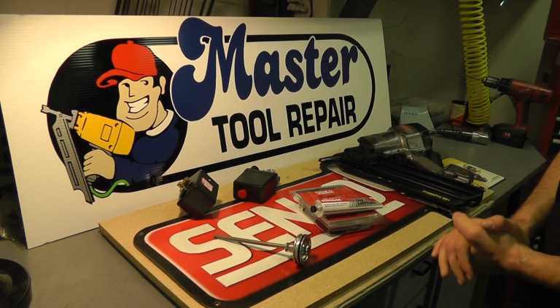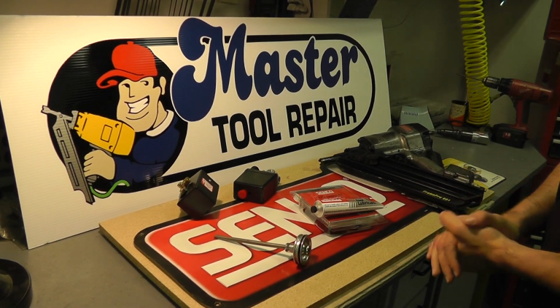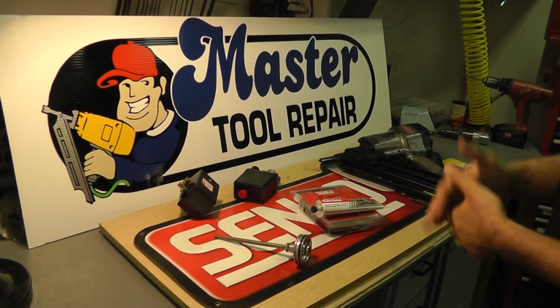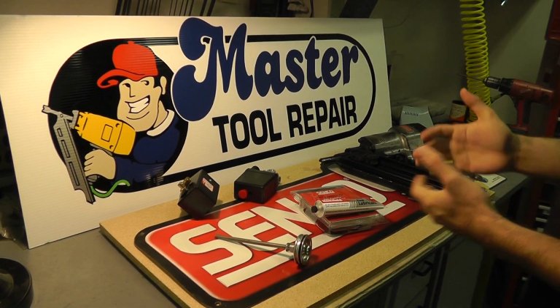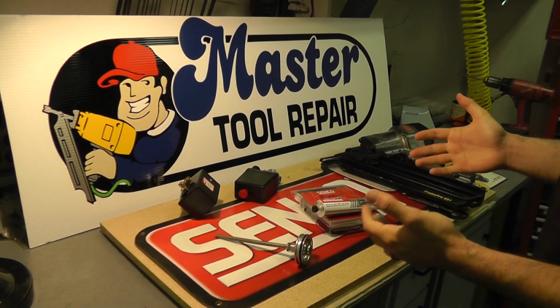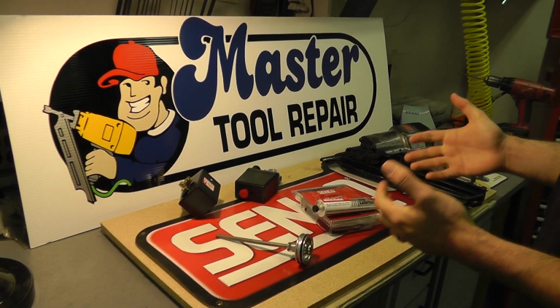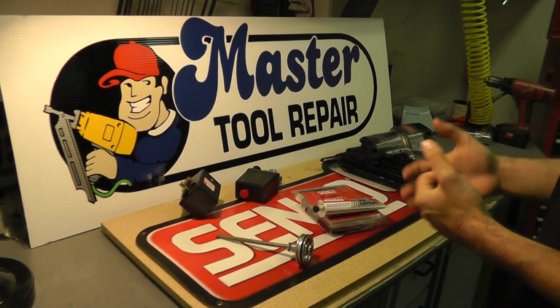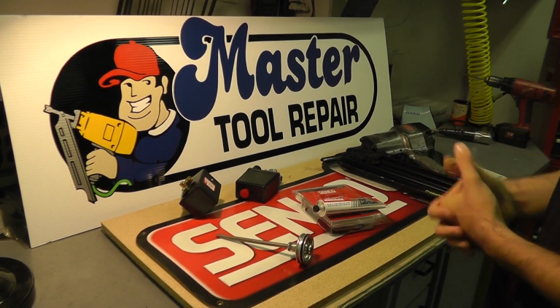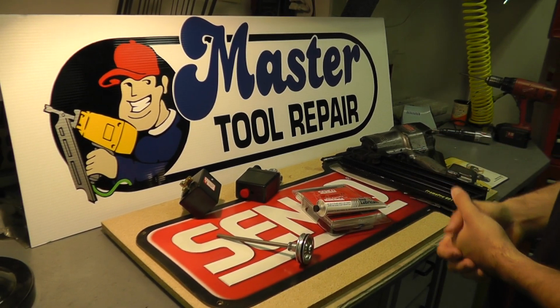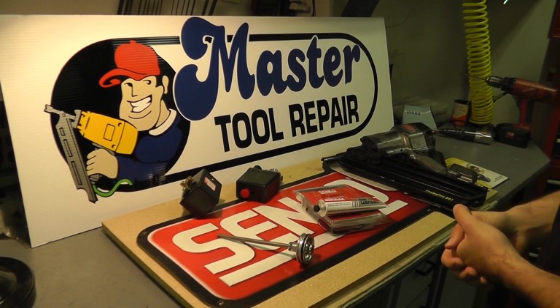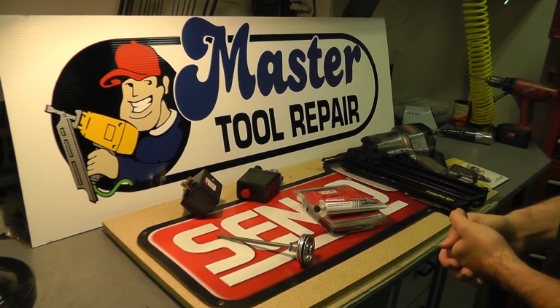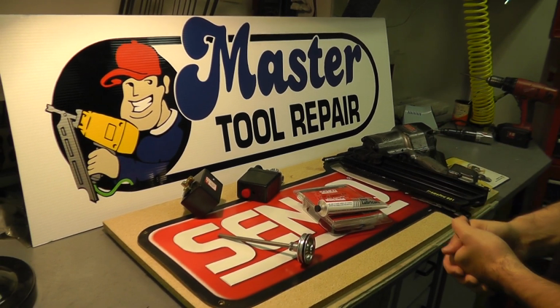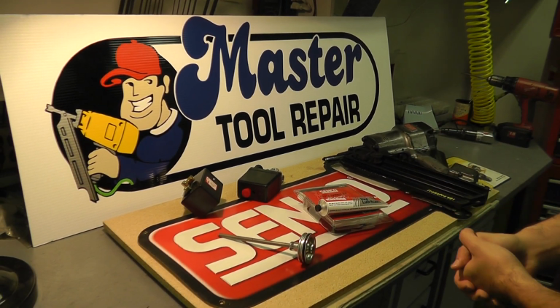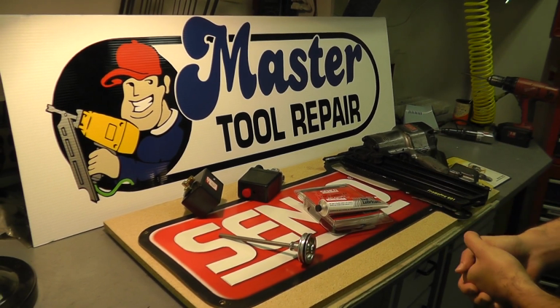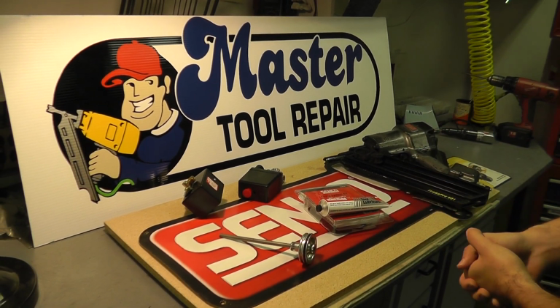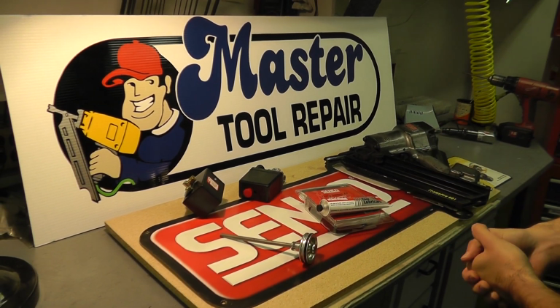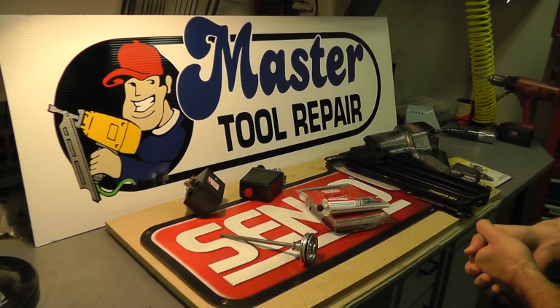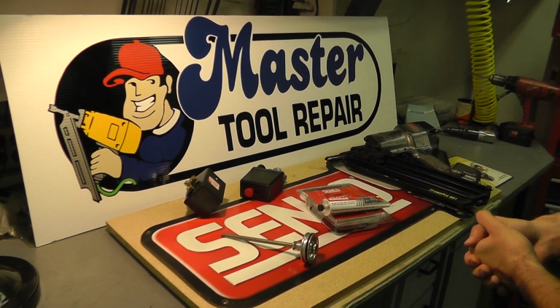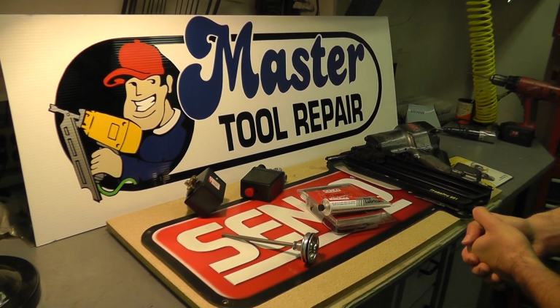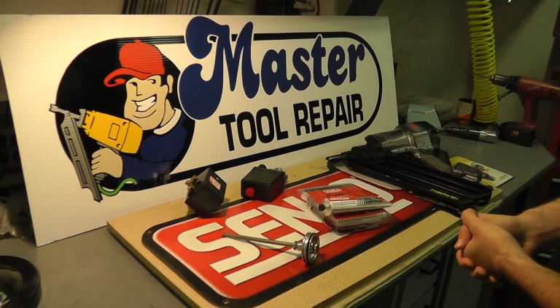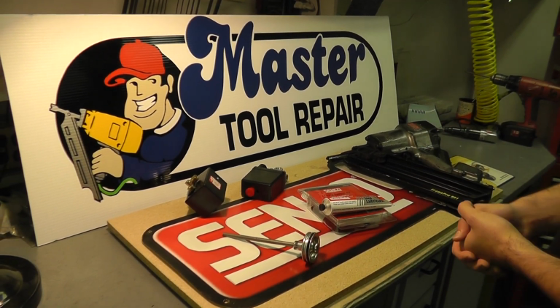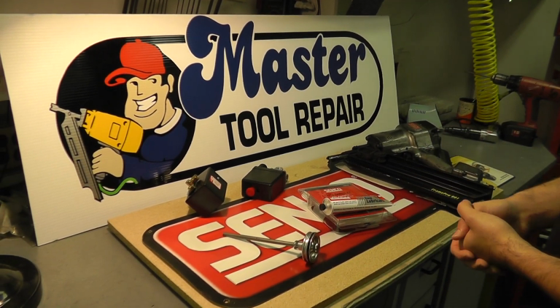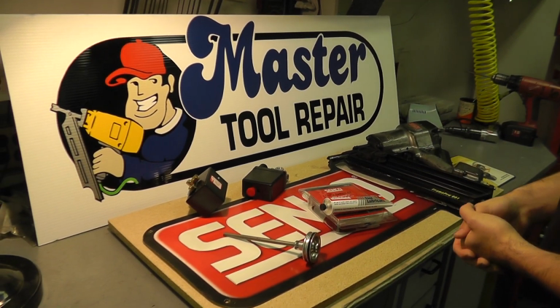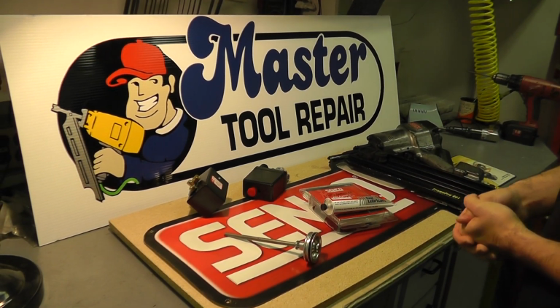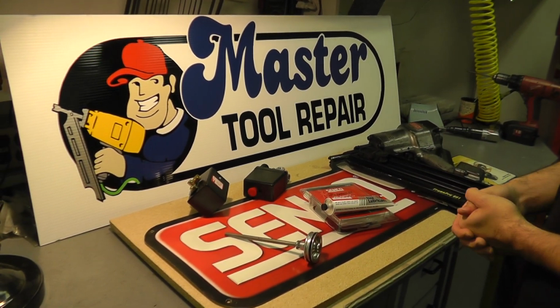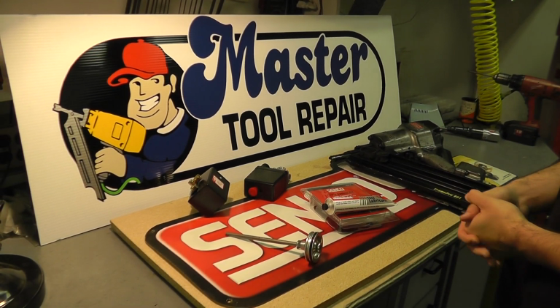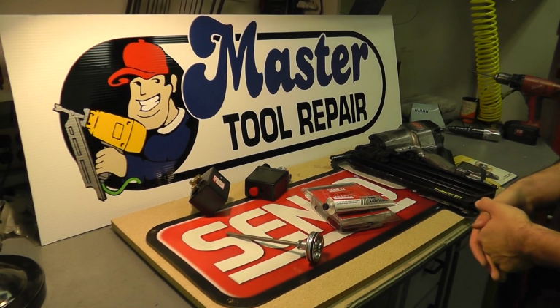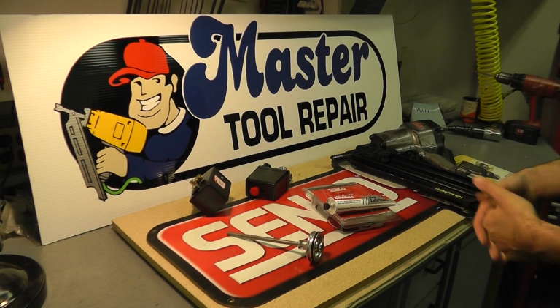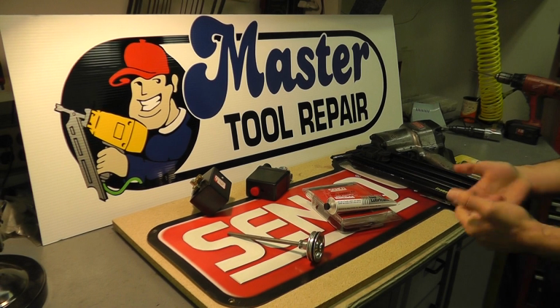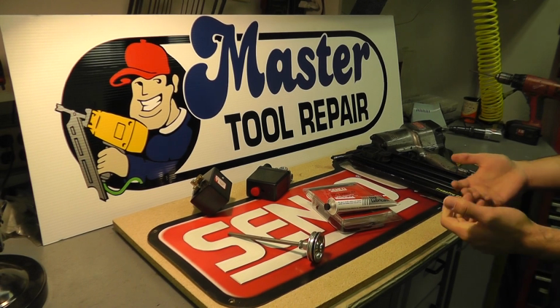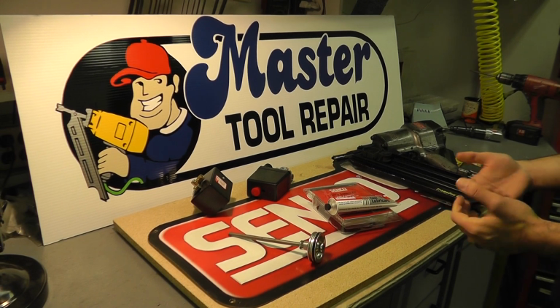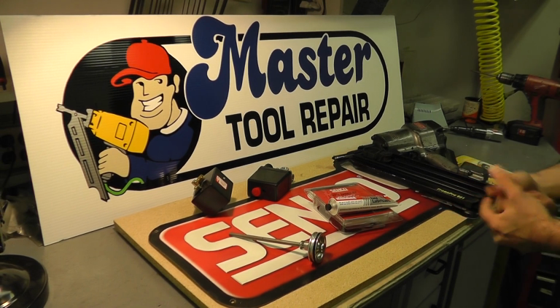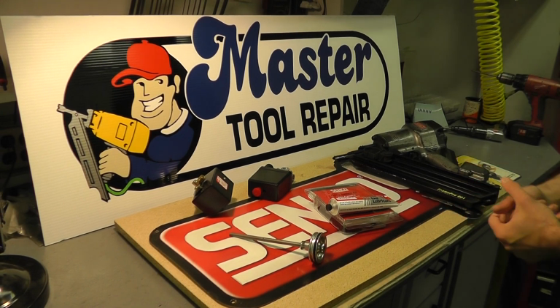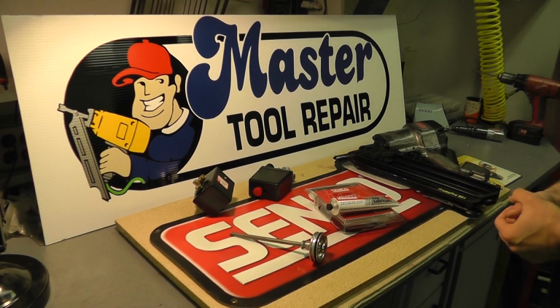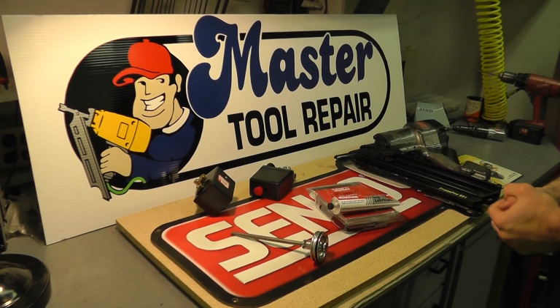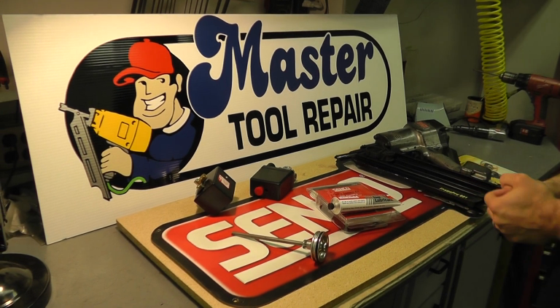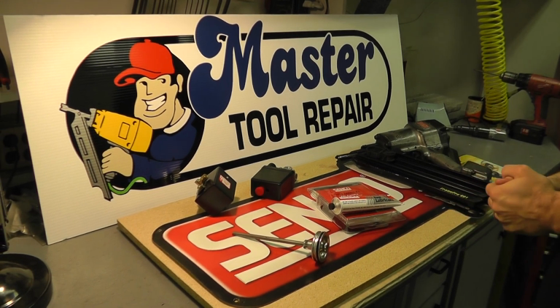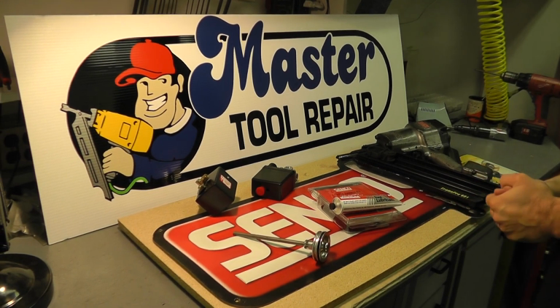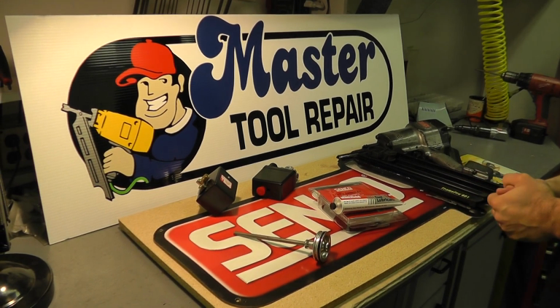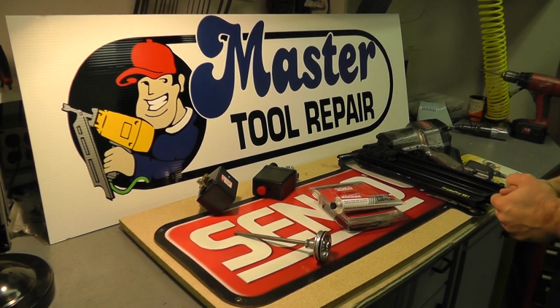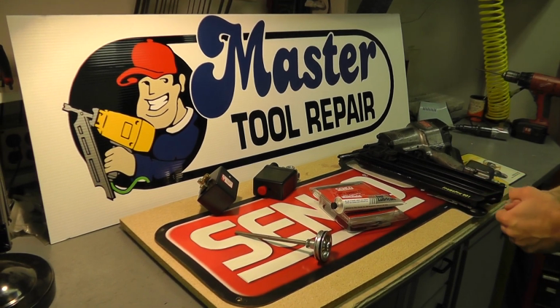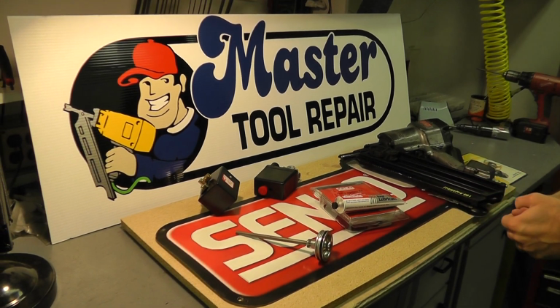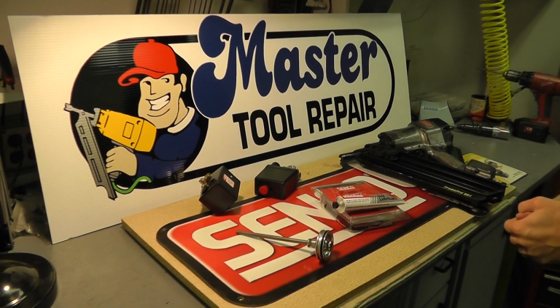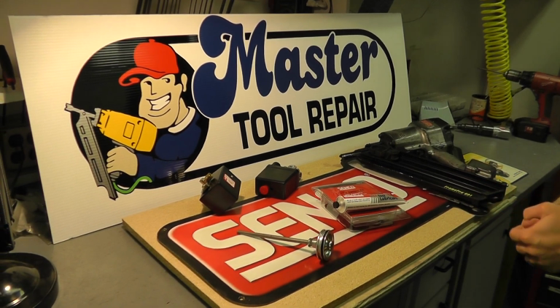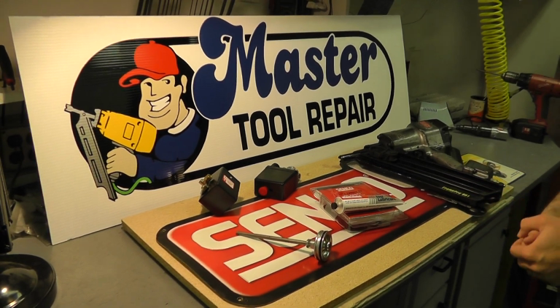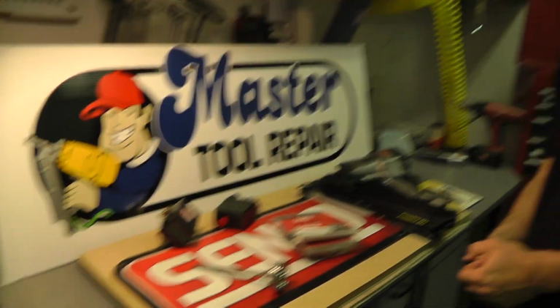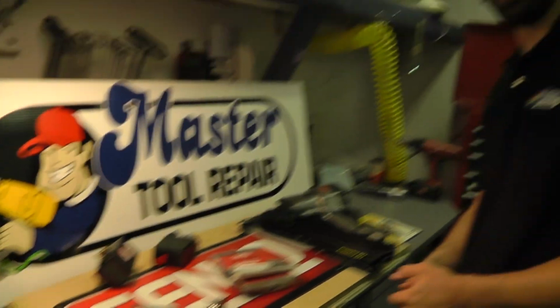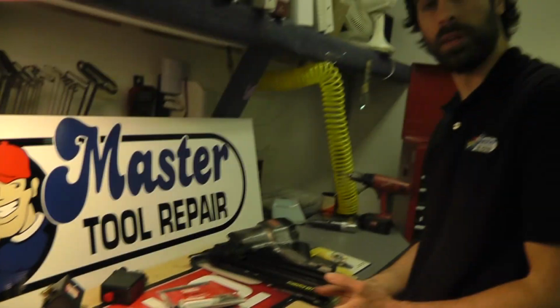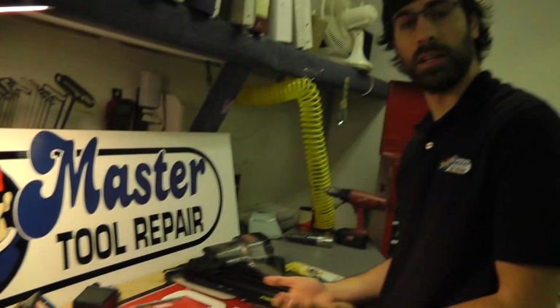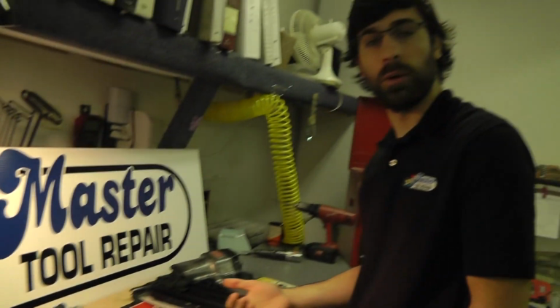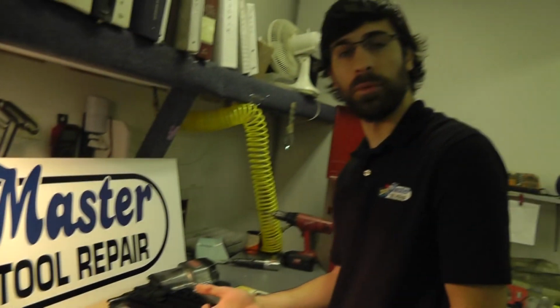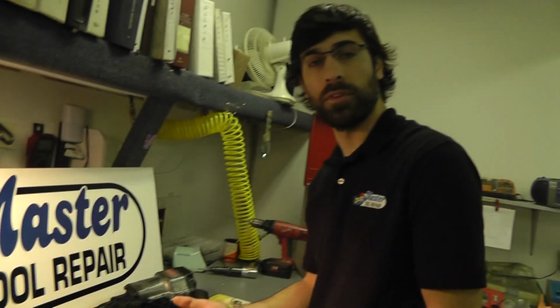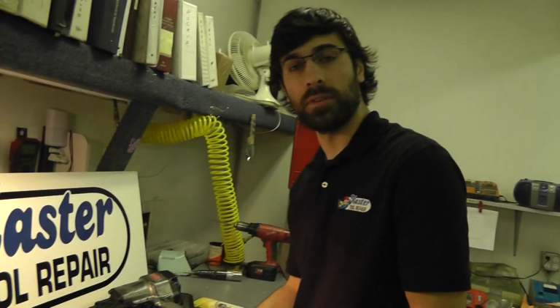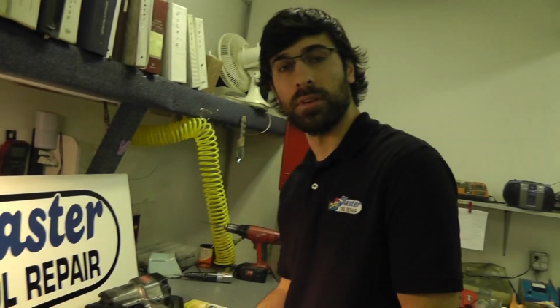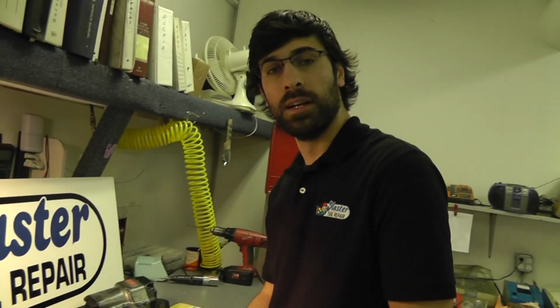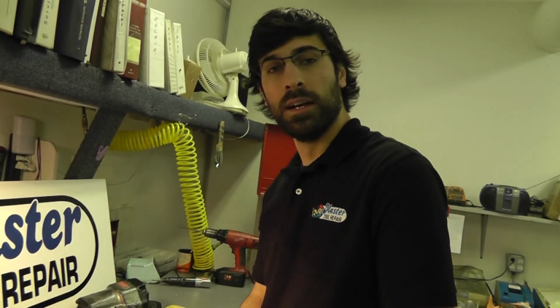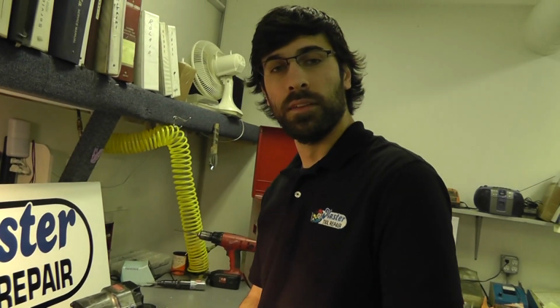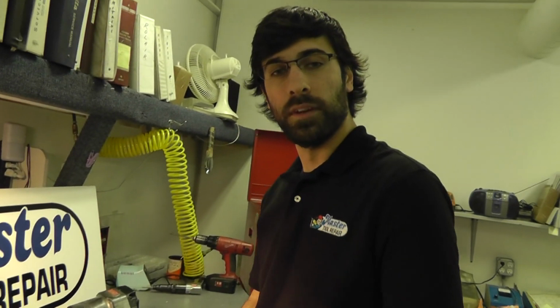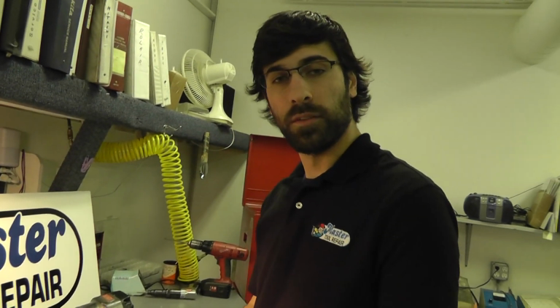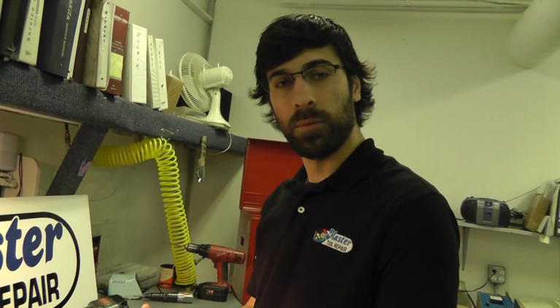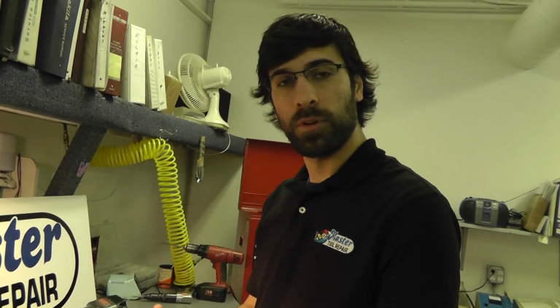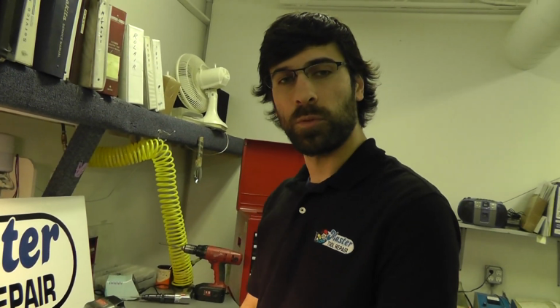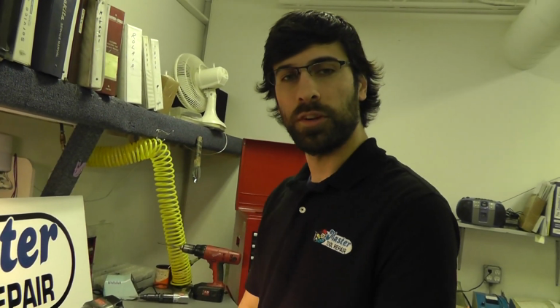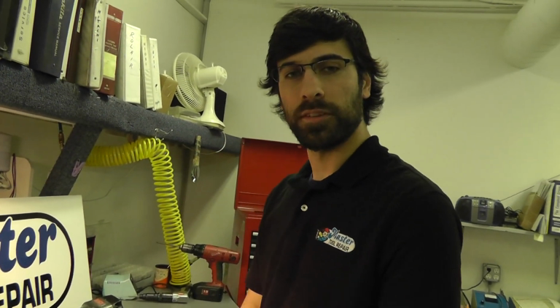Visit our website at MasterToolRepair.com for more information or call into a sales rep for more assistance. We'd be glad to help you further. Thank you very much for watching.